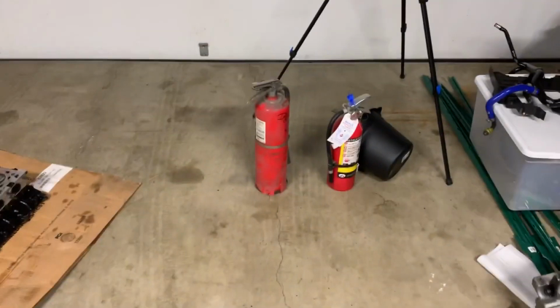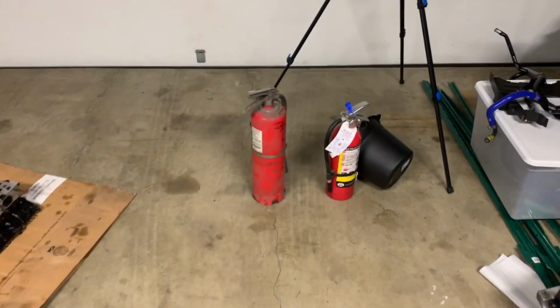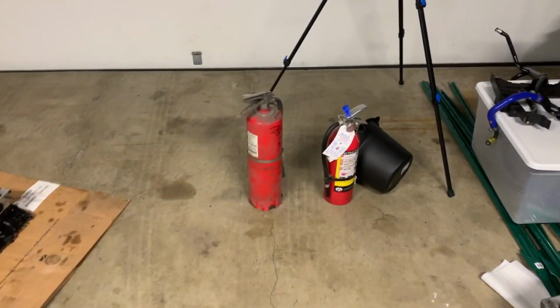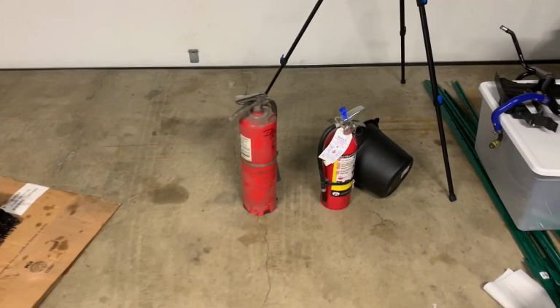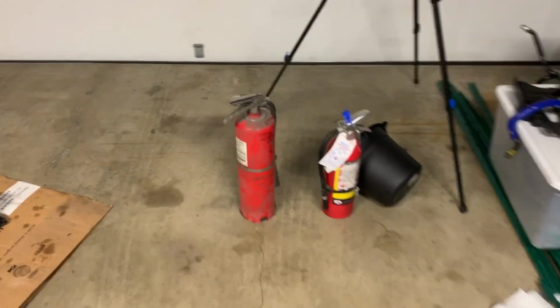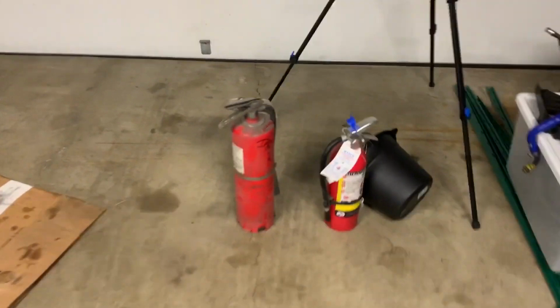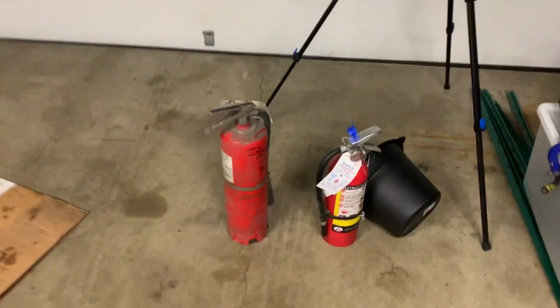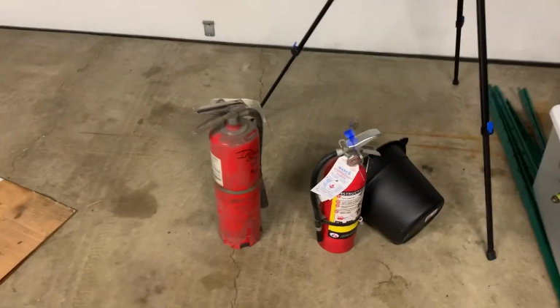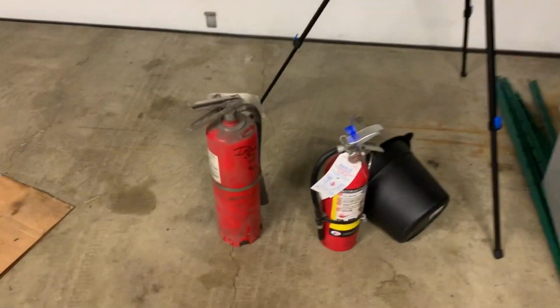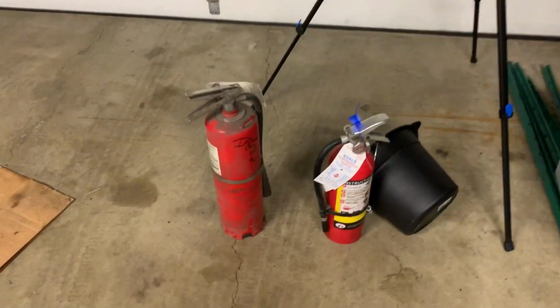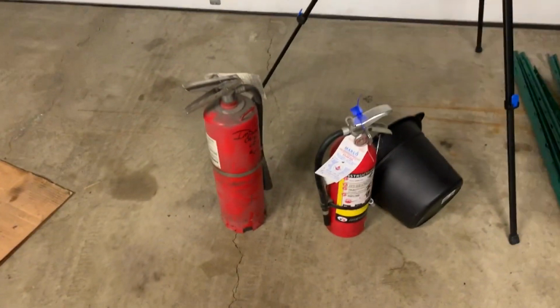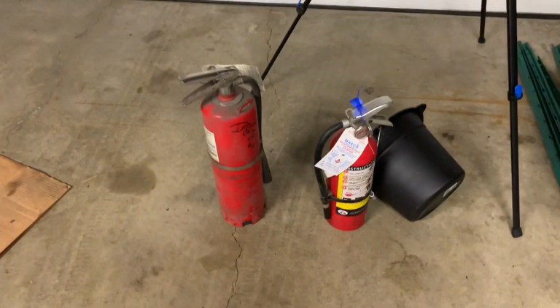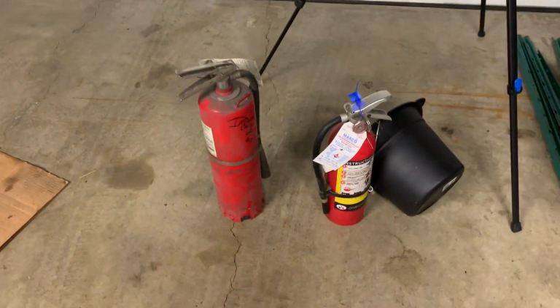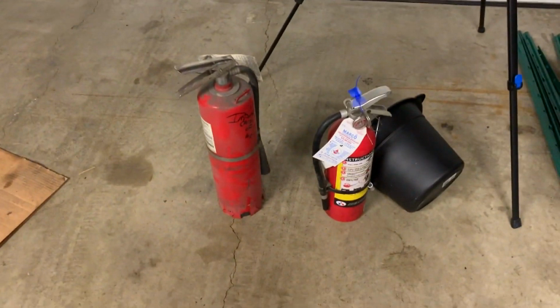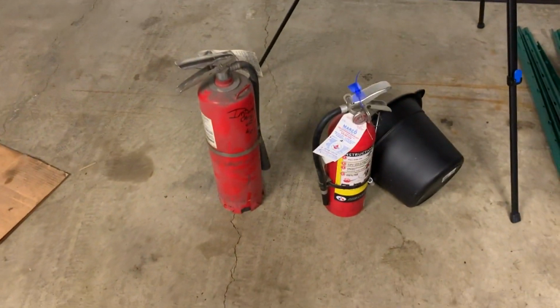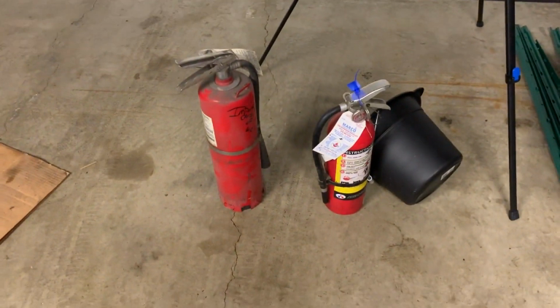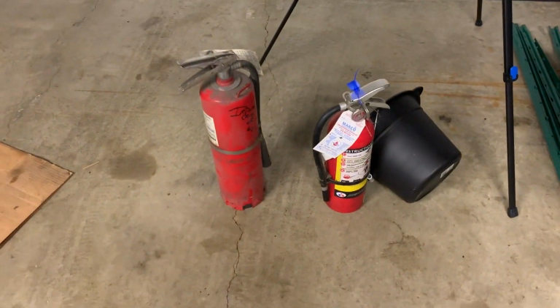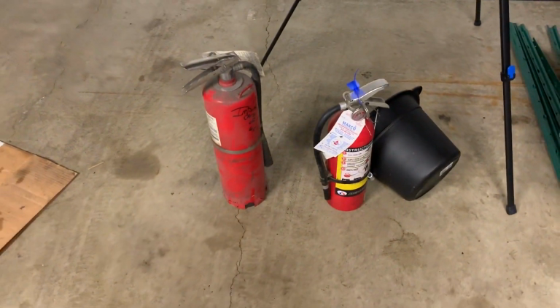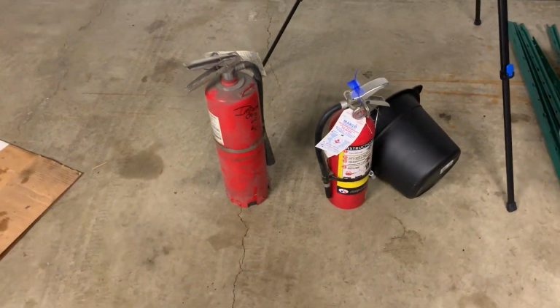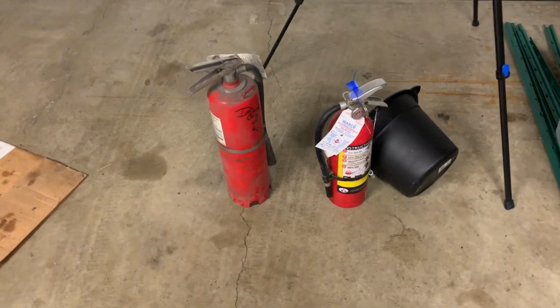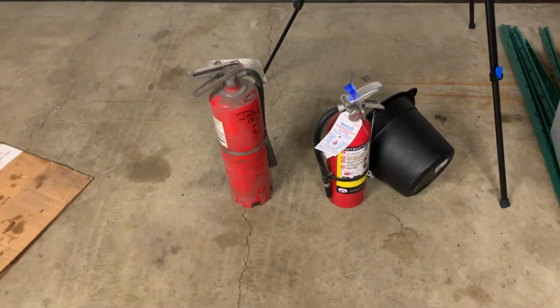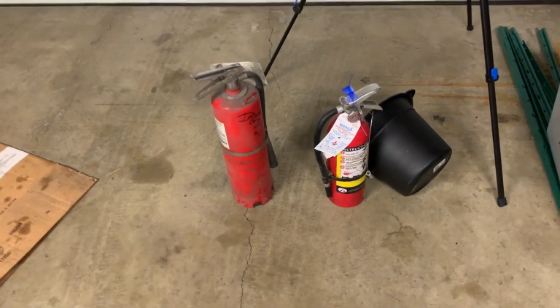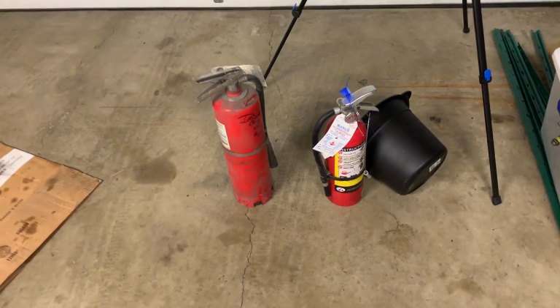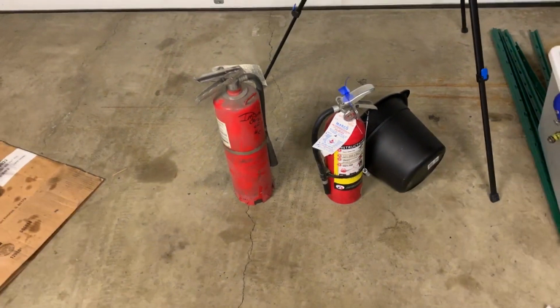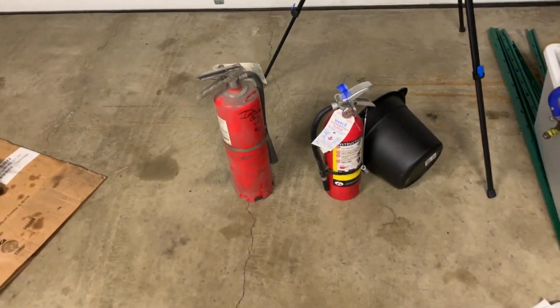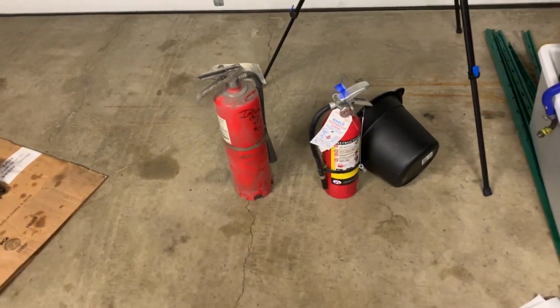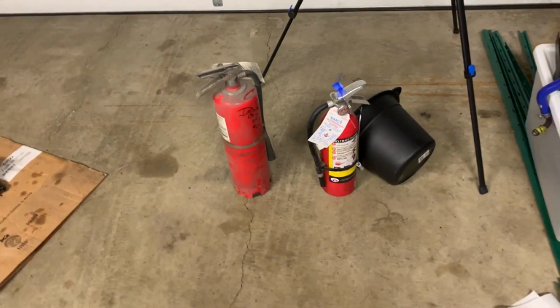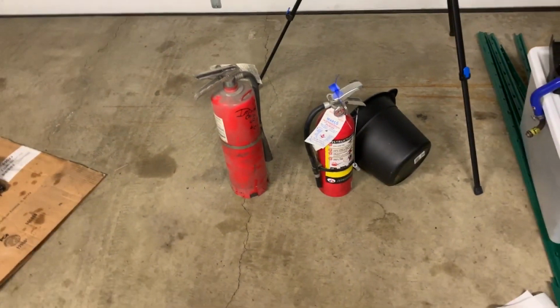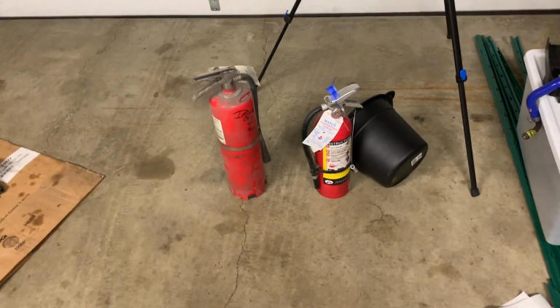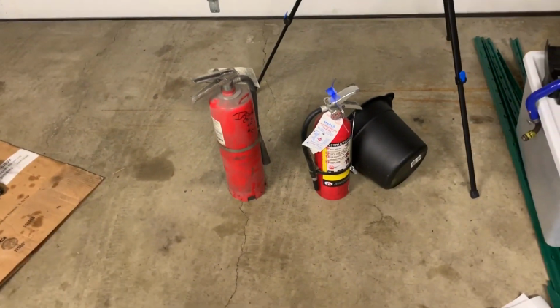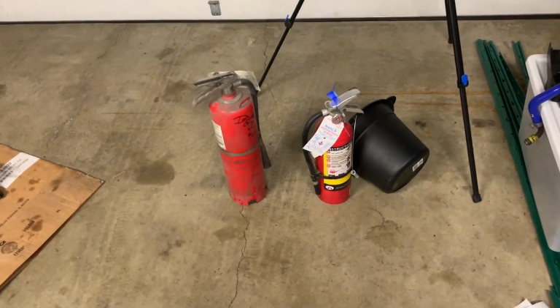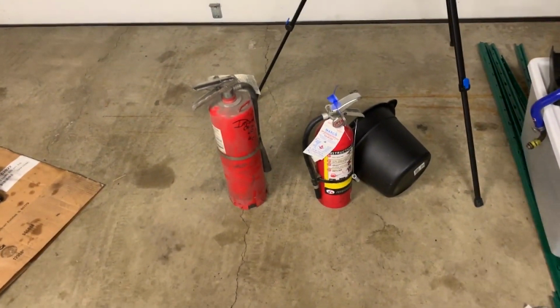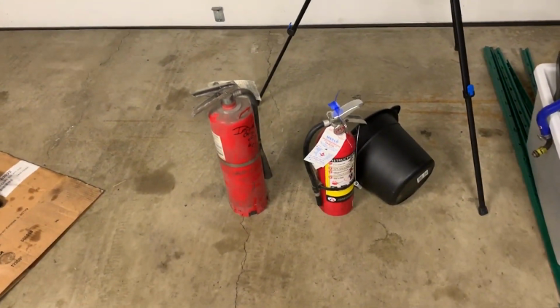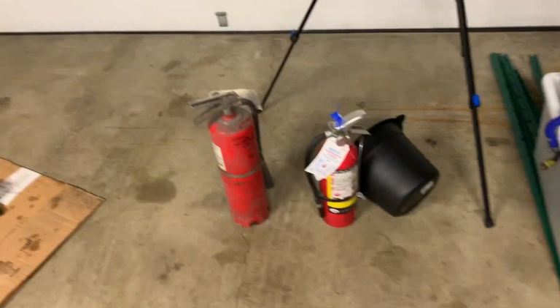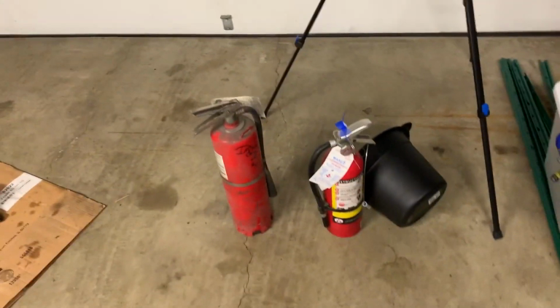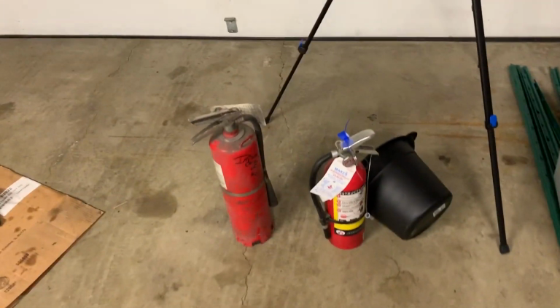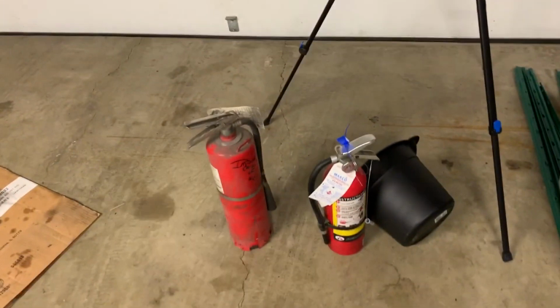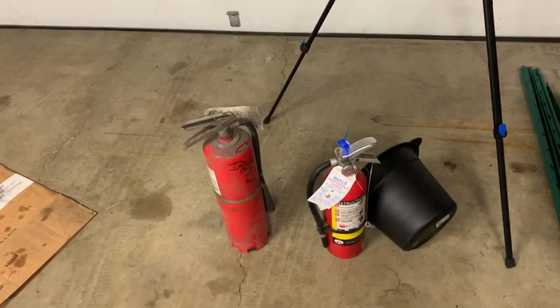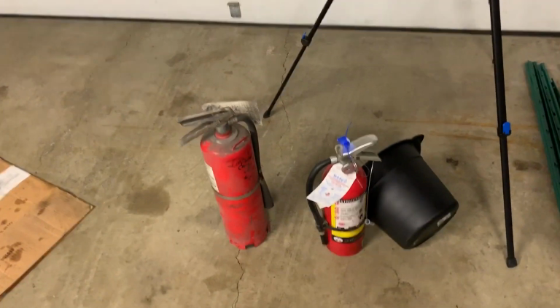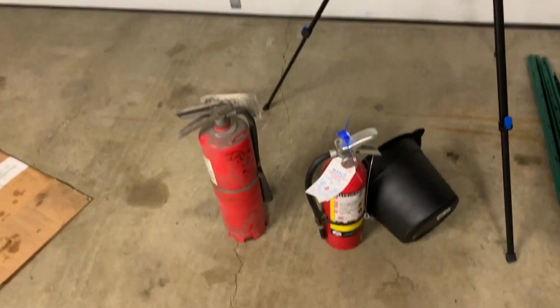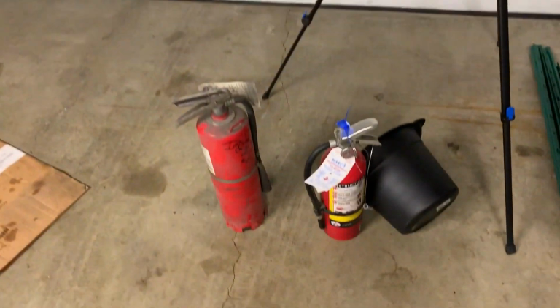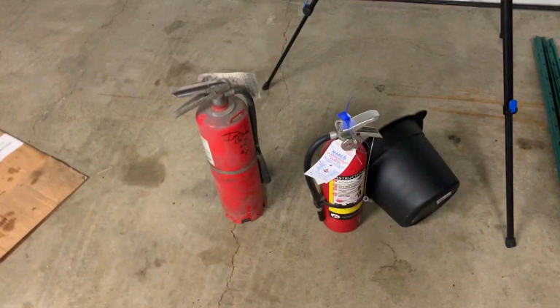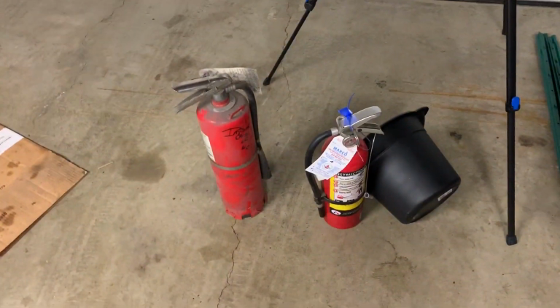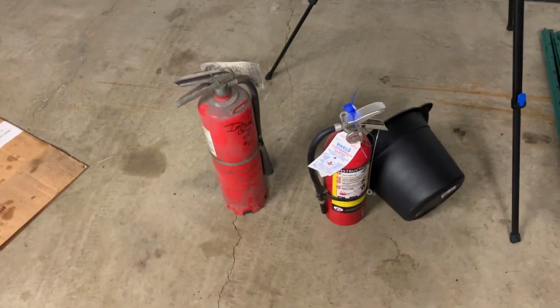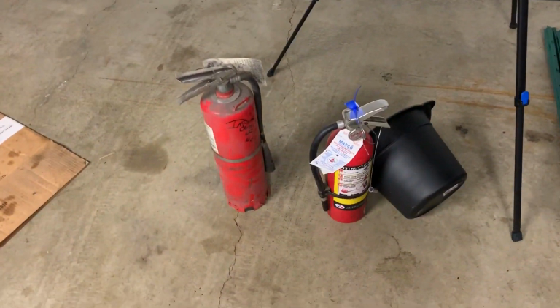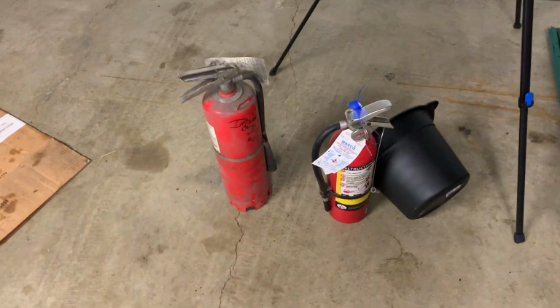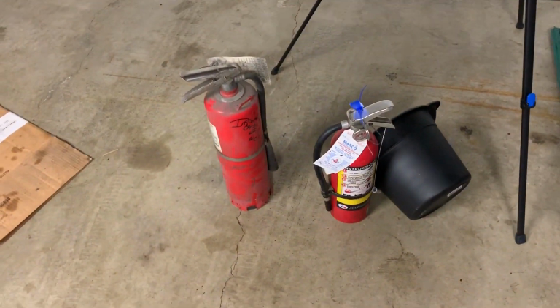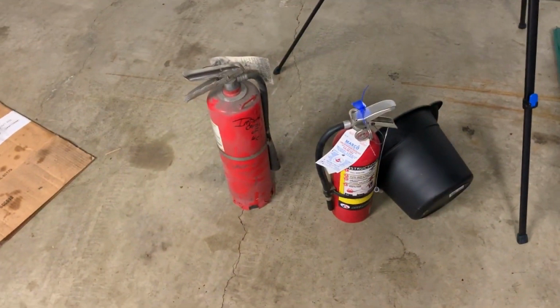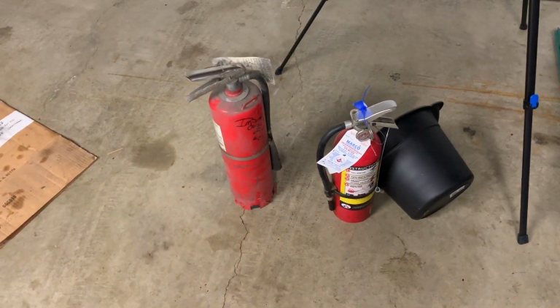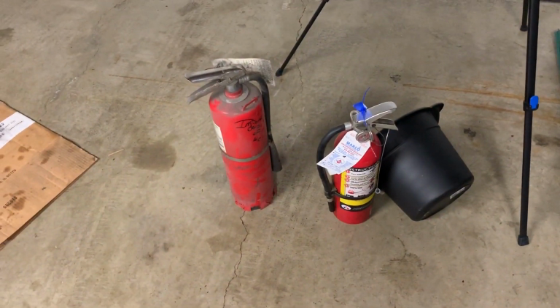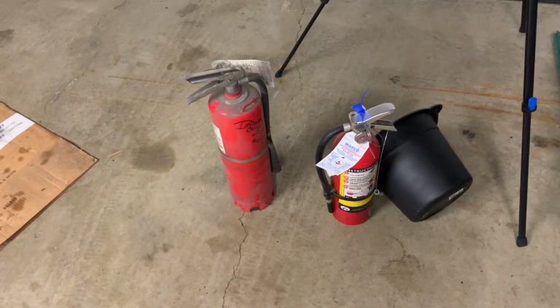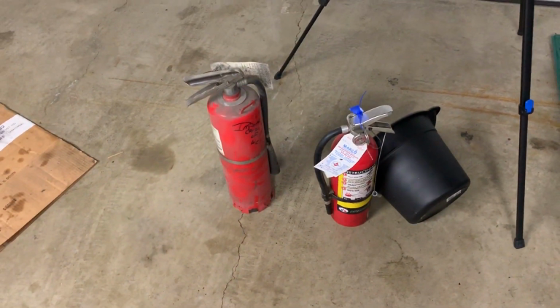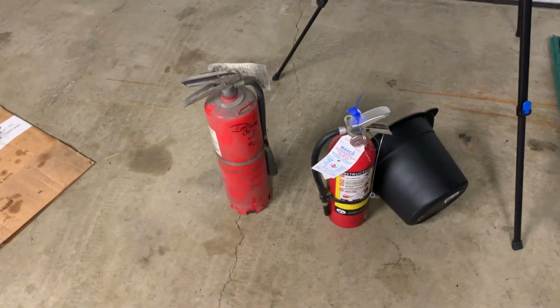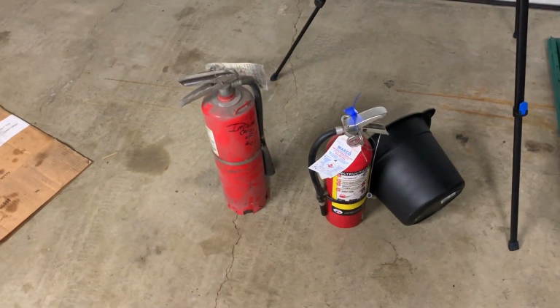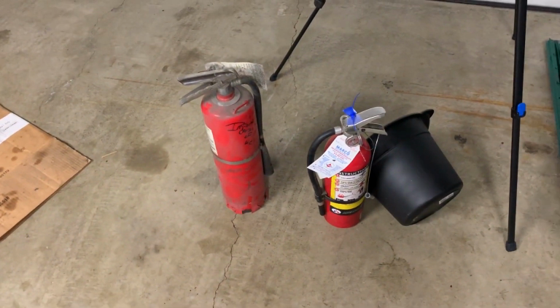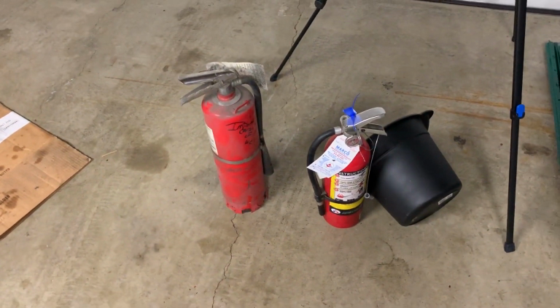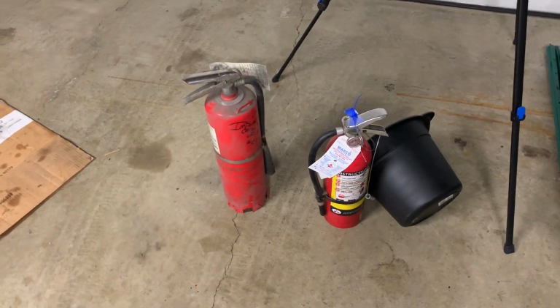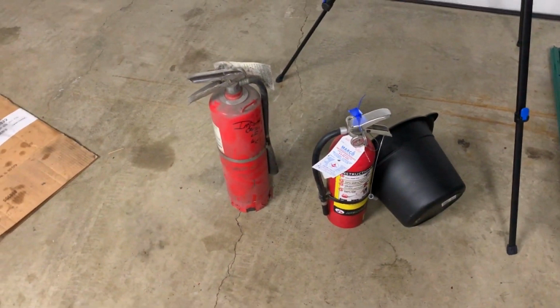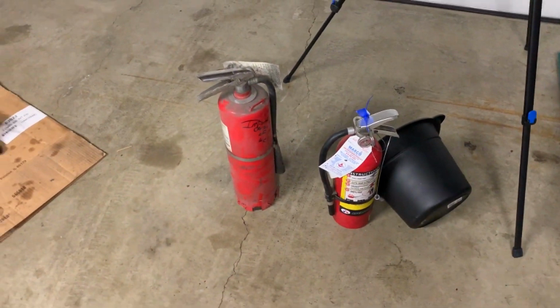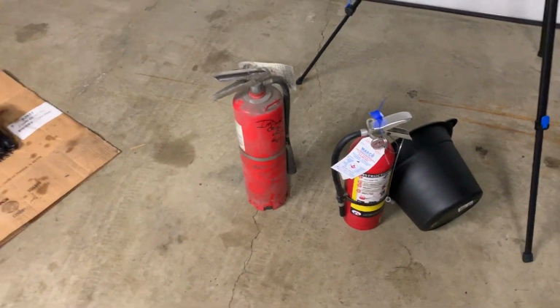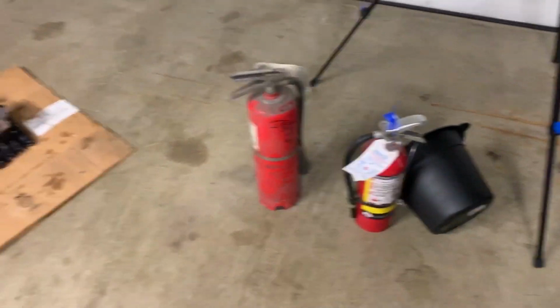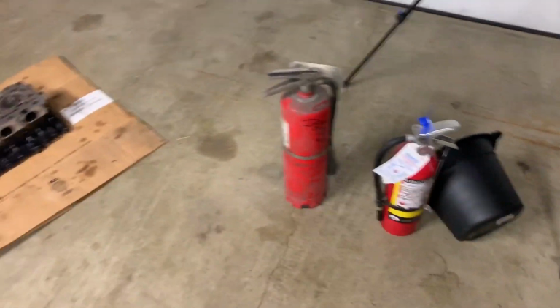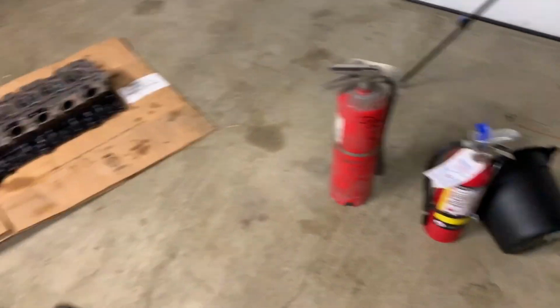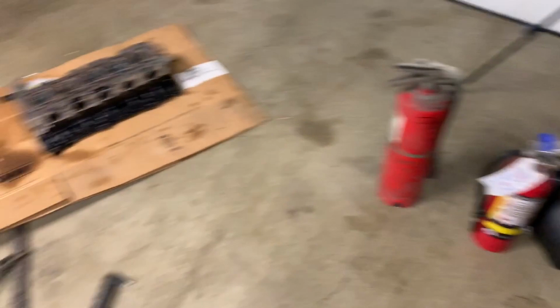I also picked up two fire extinguishers for the new shop. I don't know if it has any hazards, but you can never be too safe with that stuff.